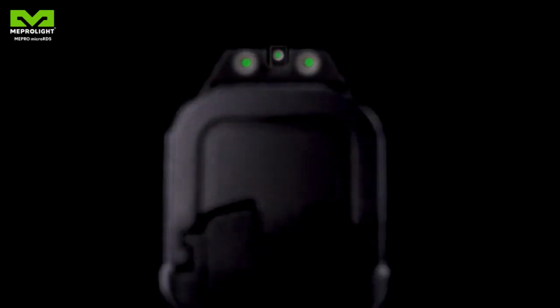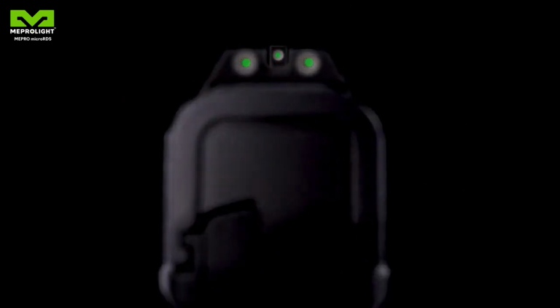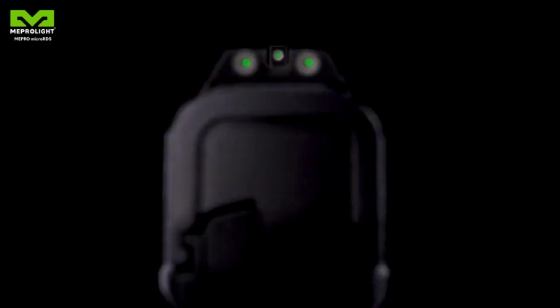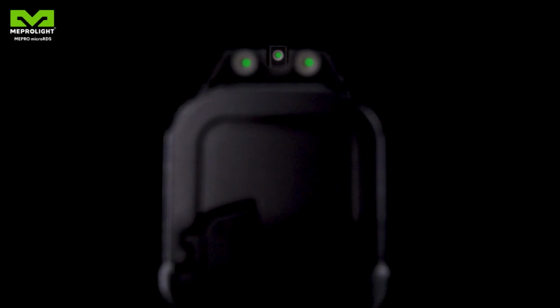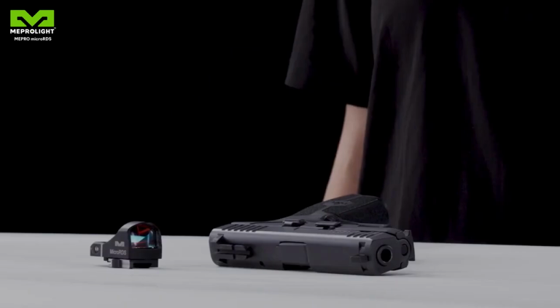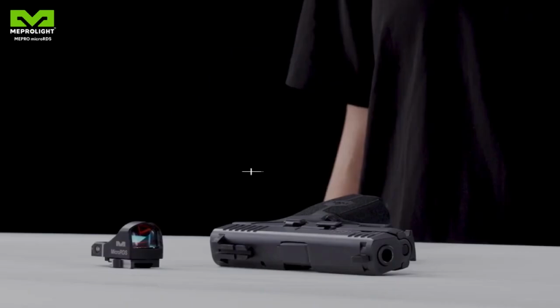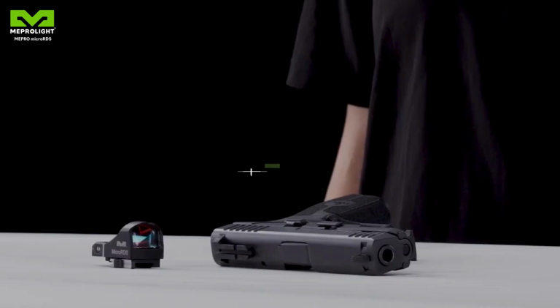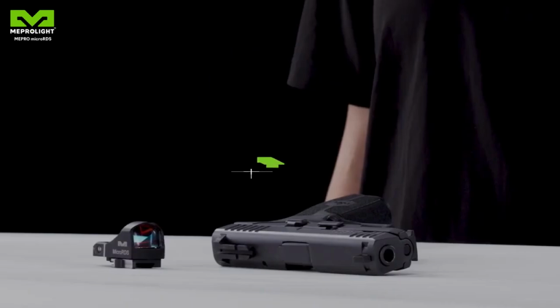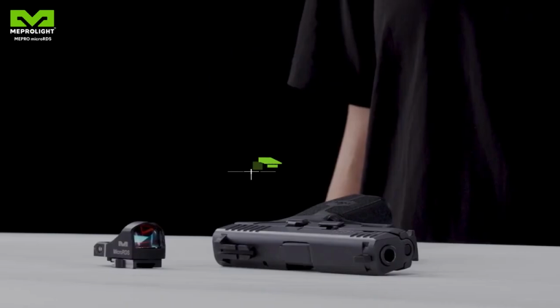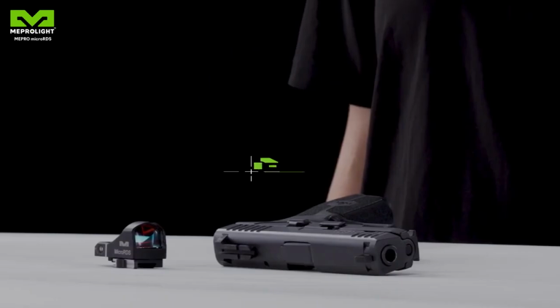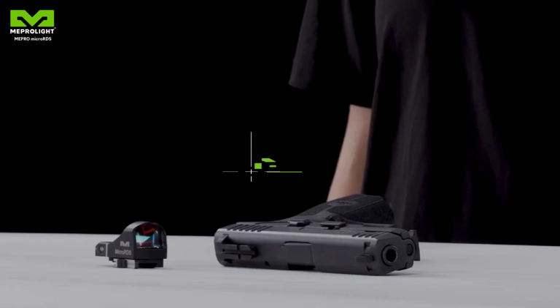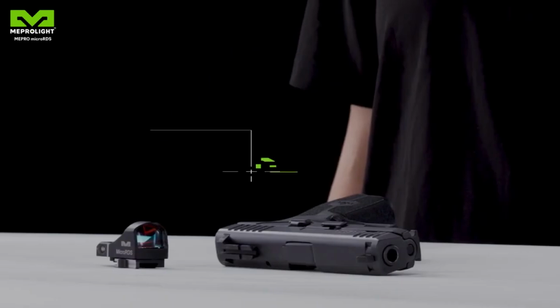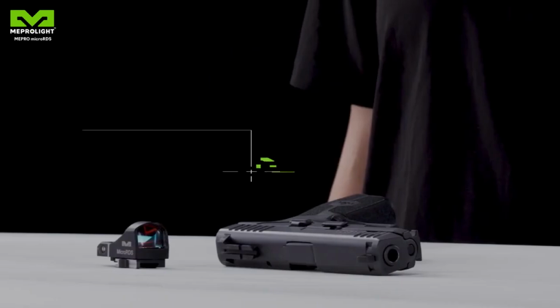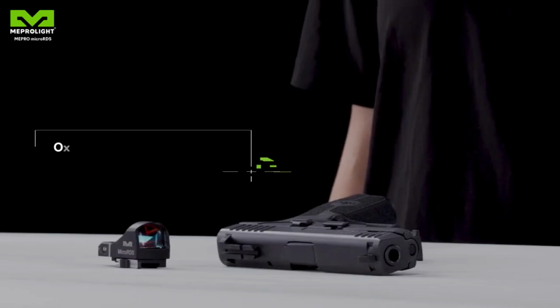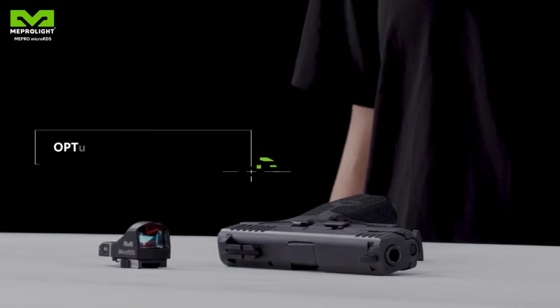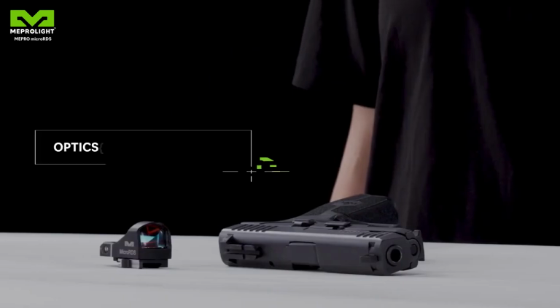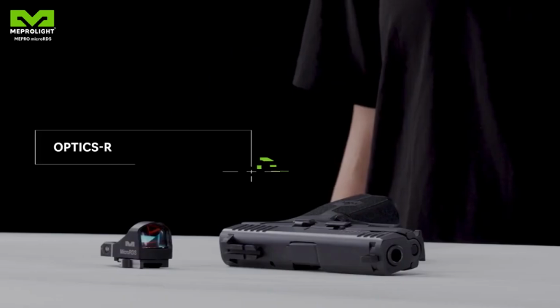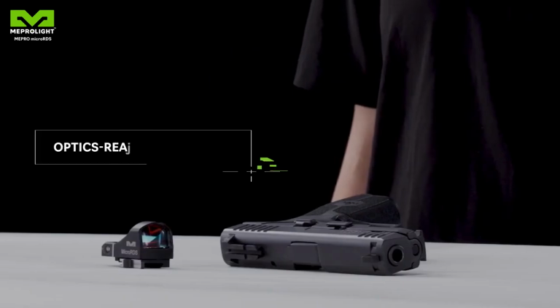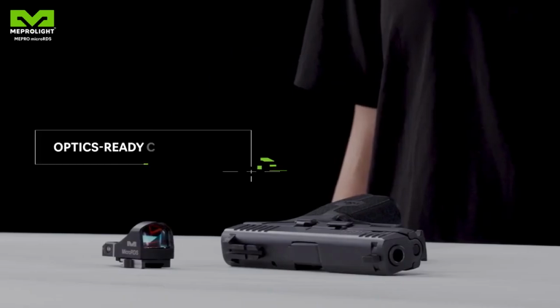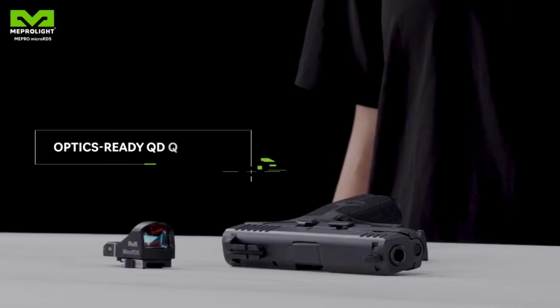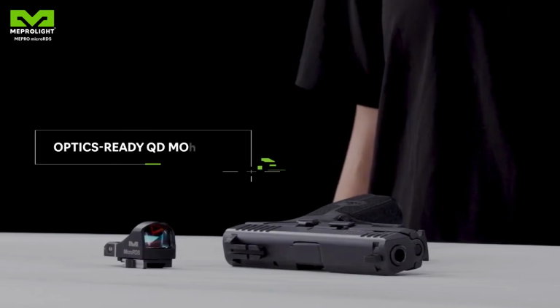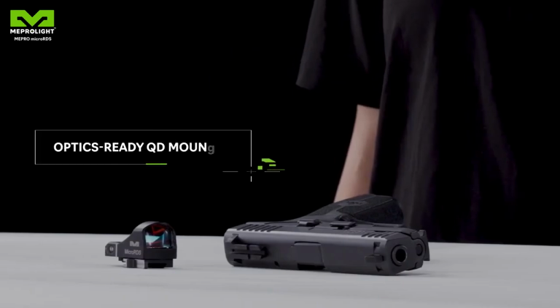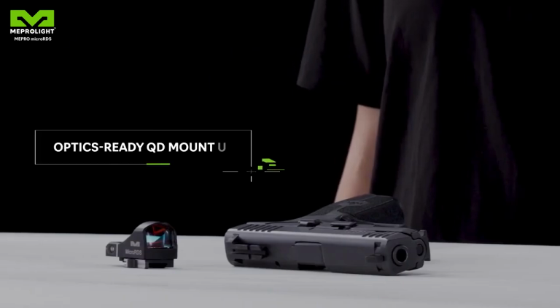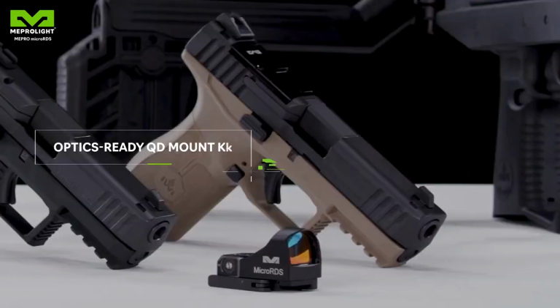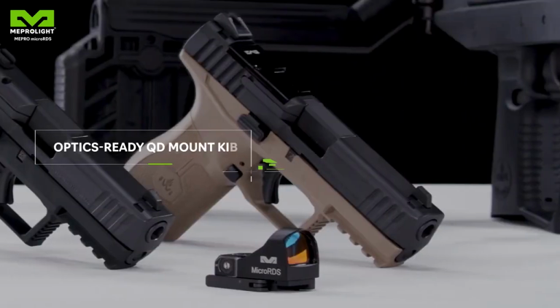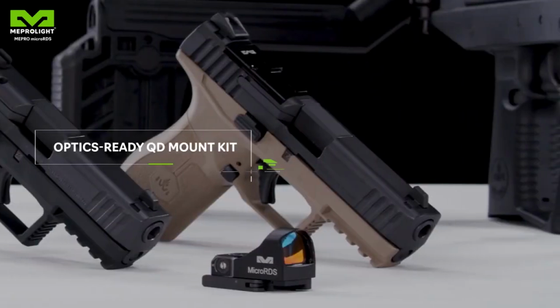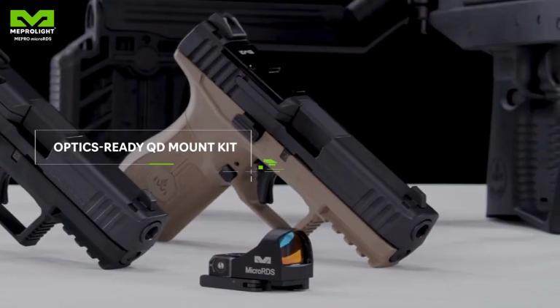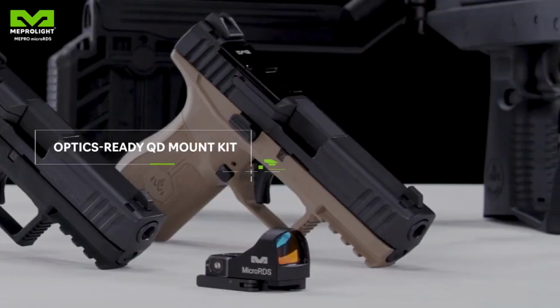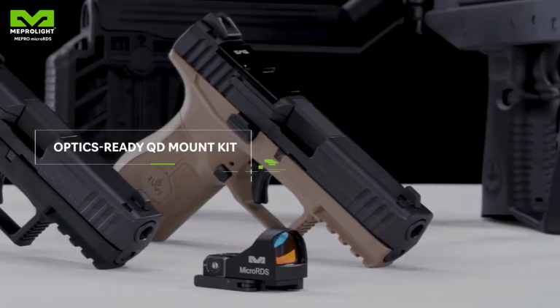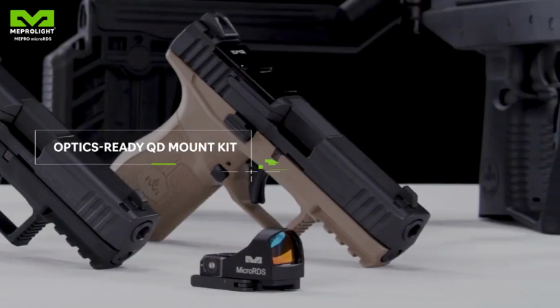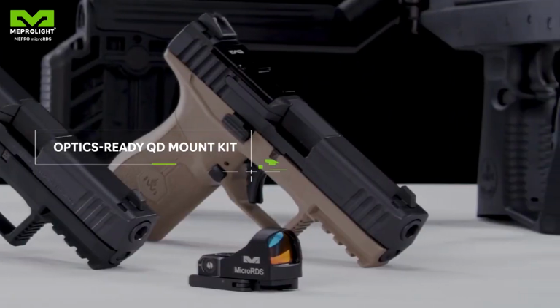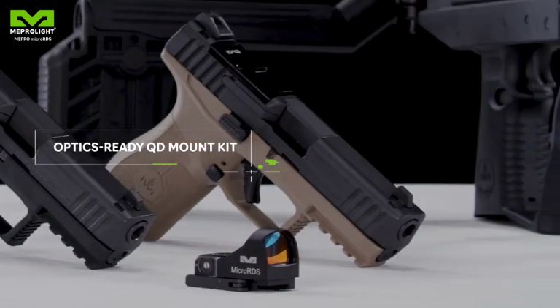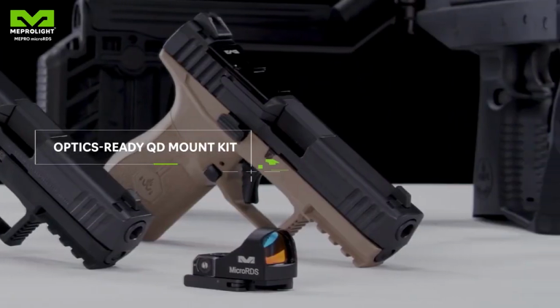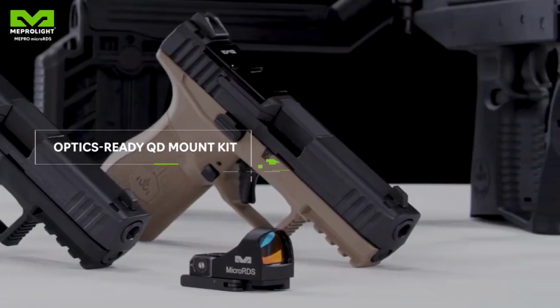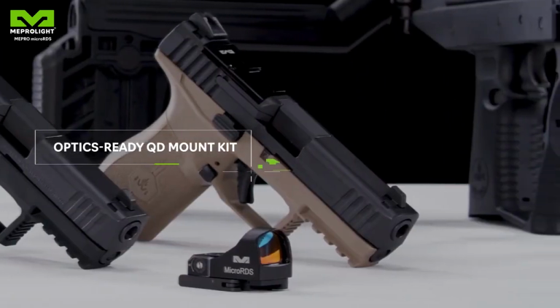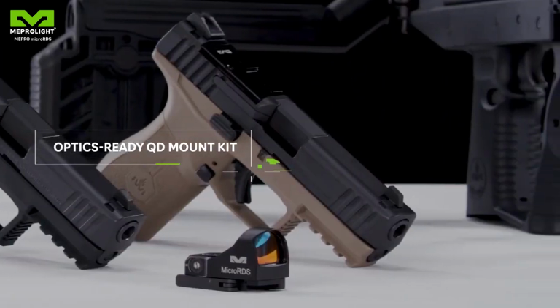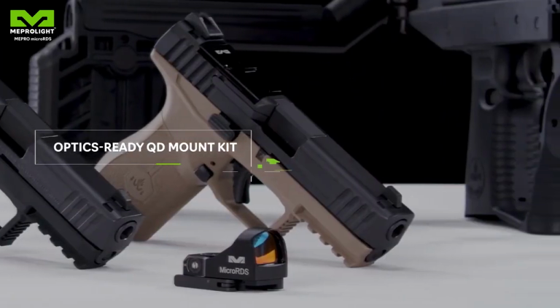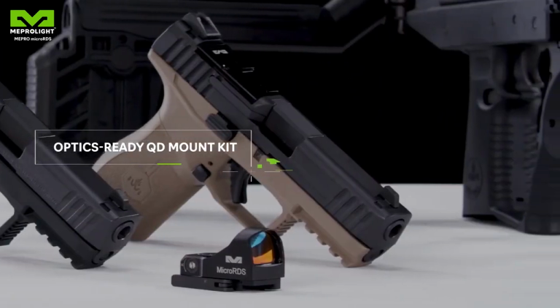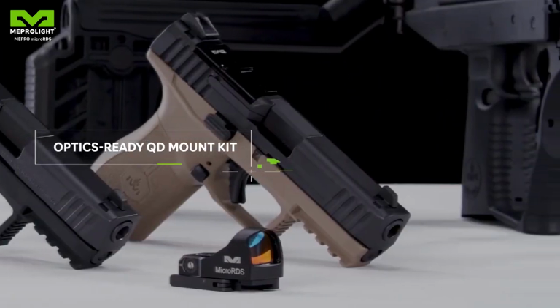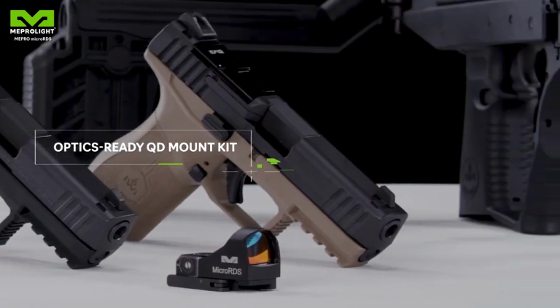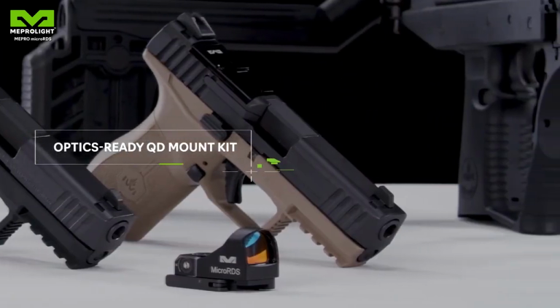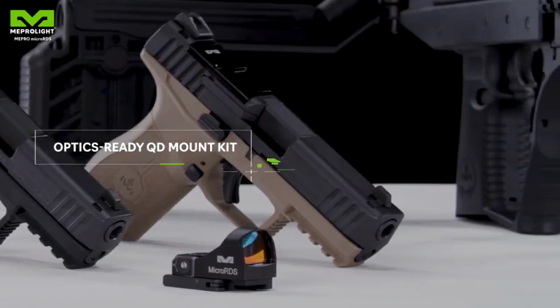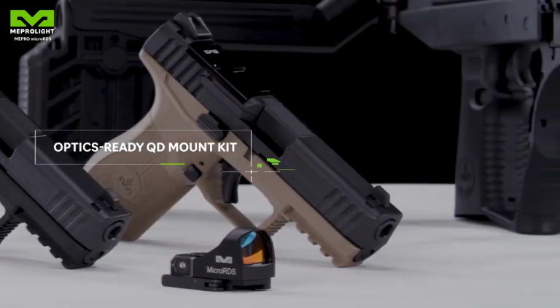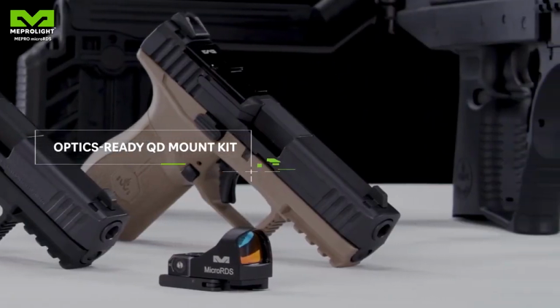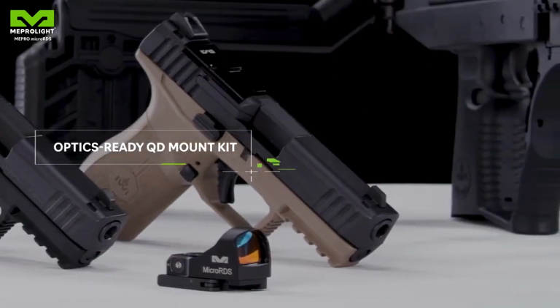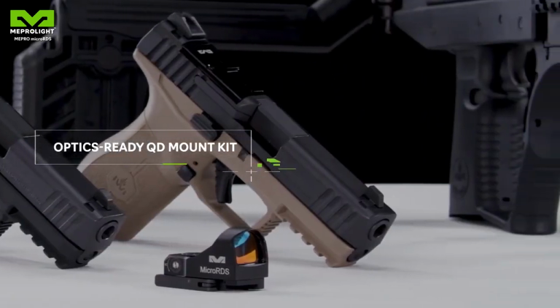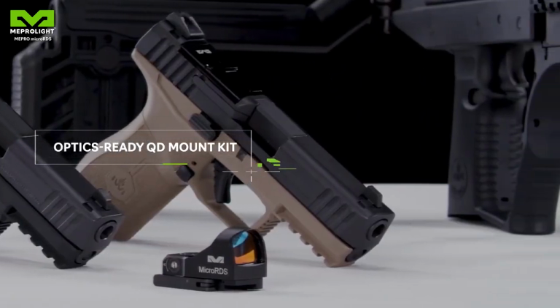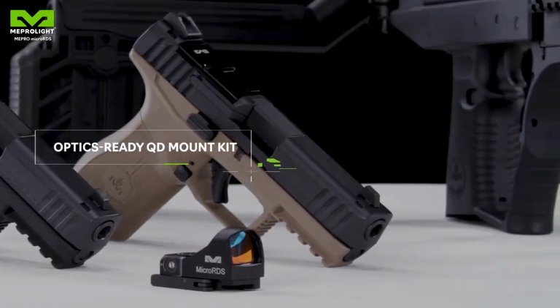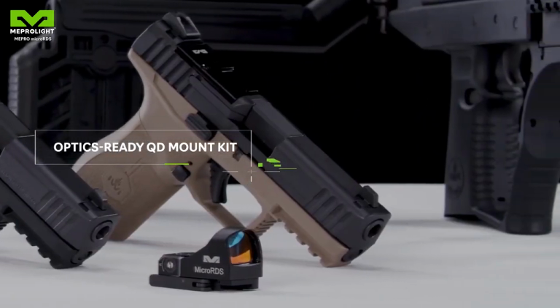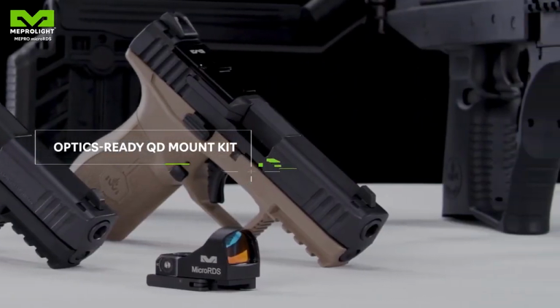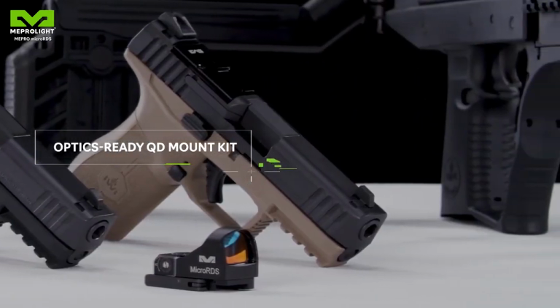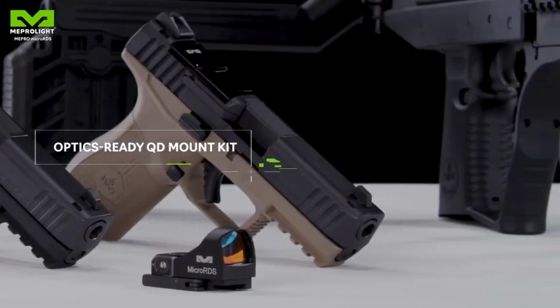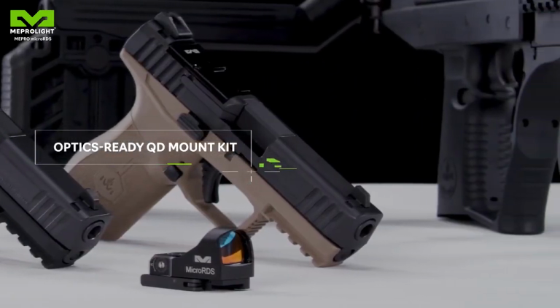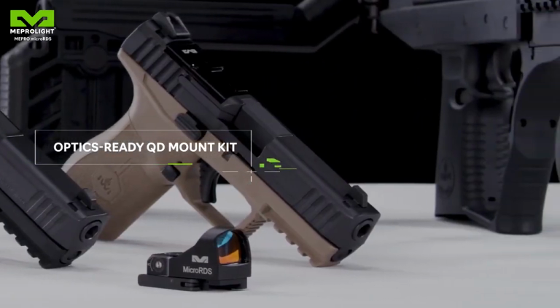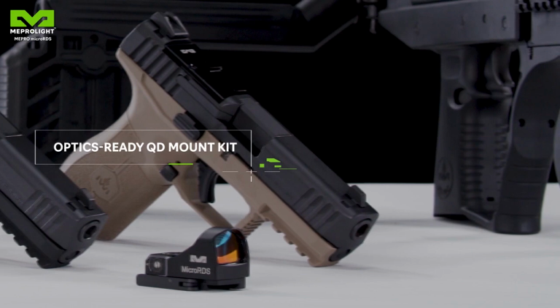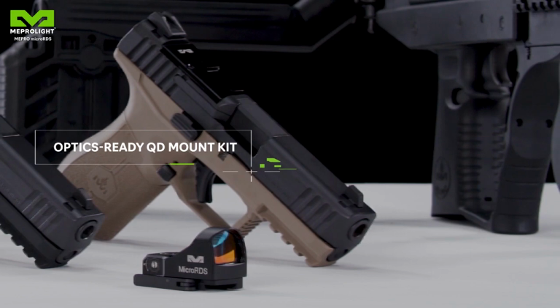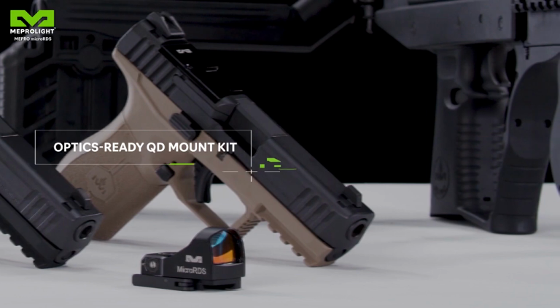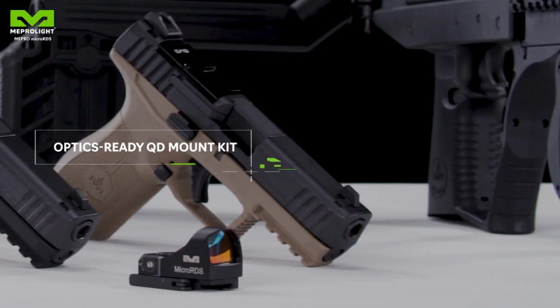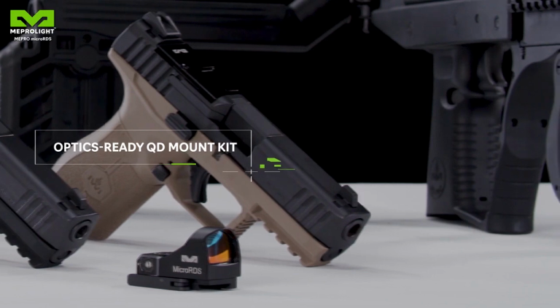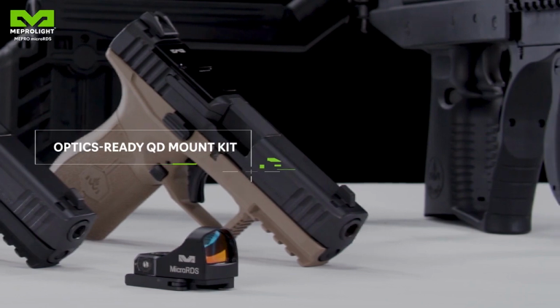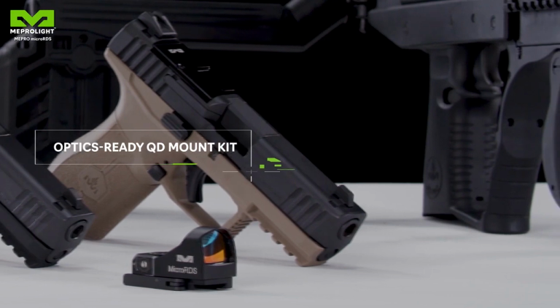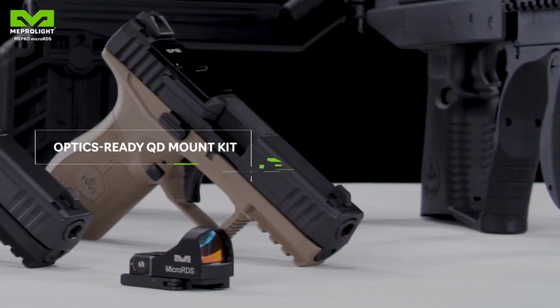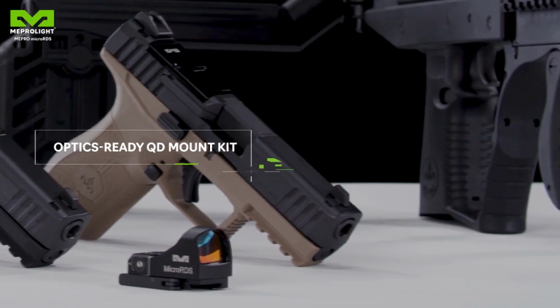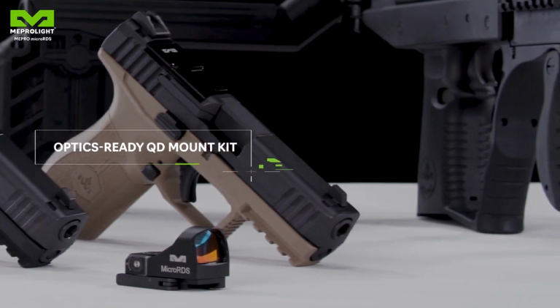Optics Ready Kit: the only mounting system allowing red dot quick release for optics ready configuration.